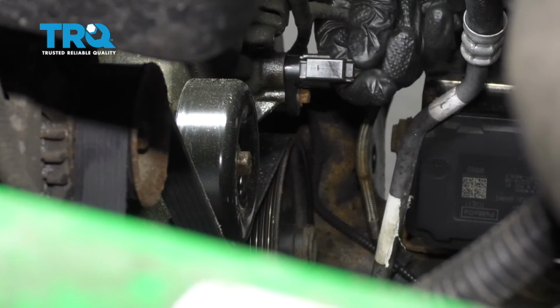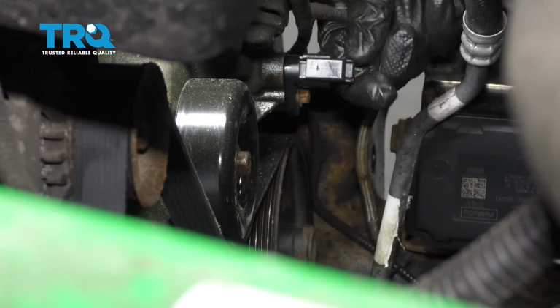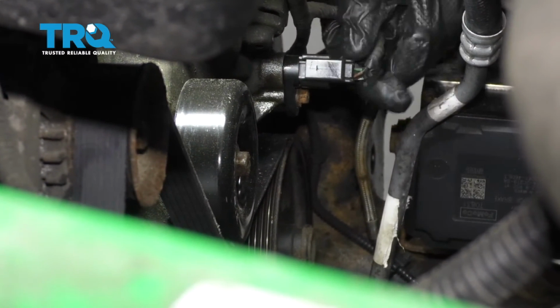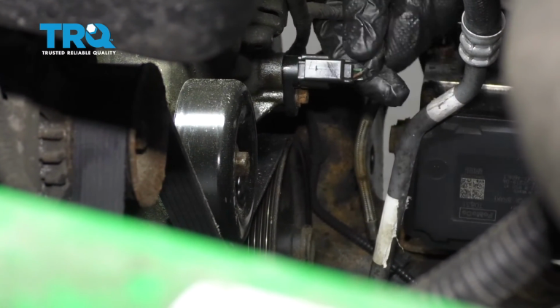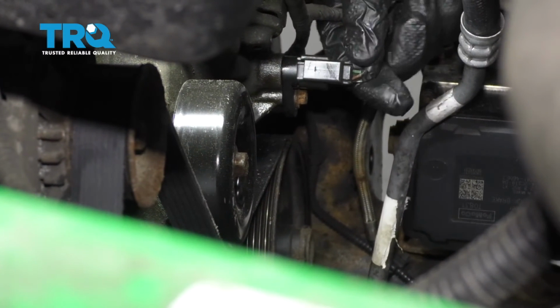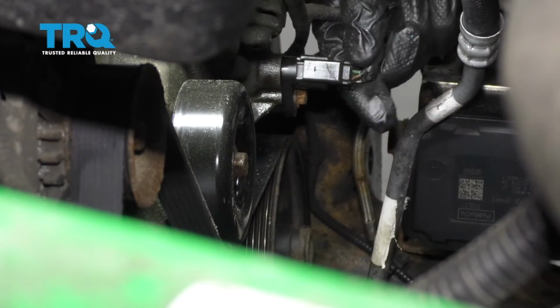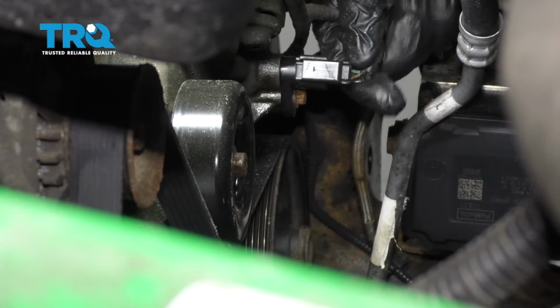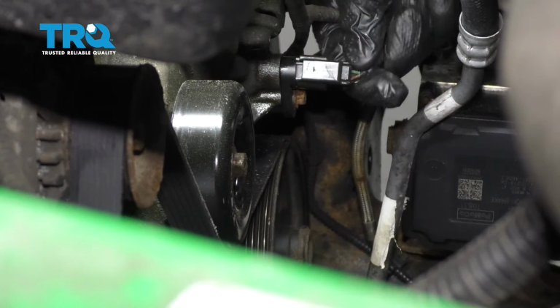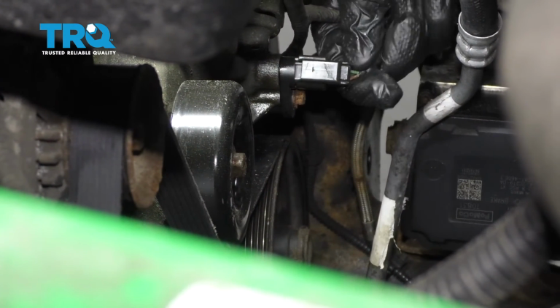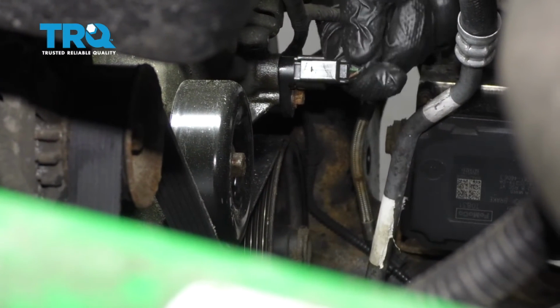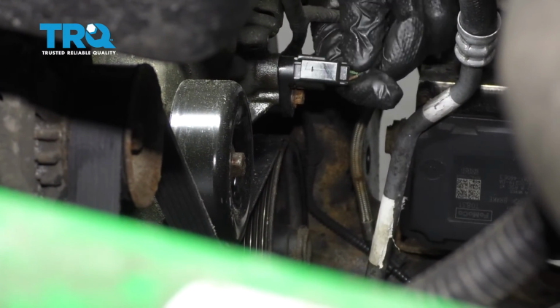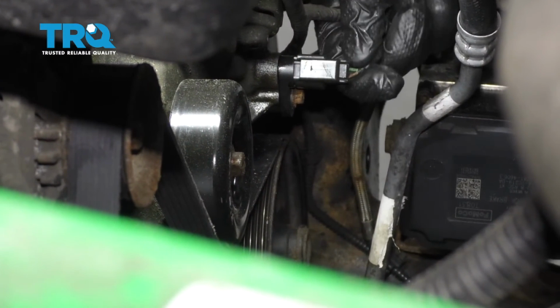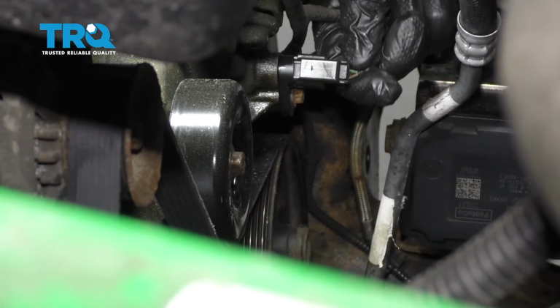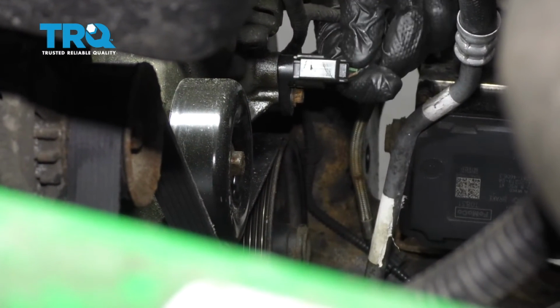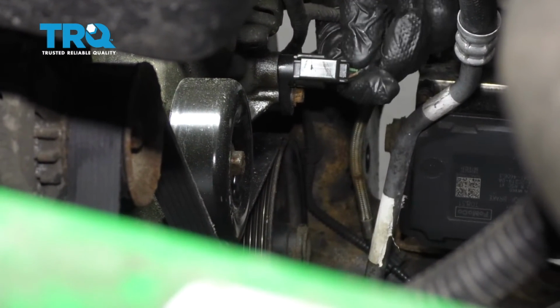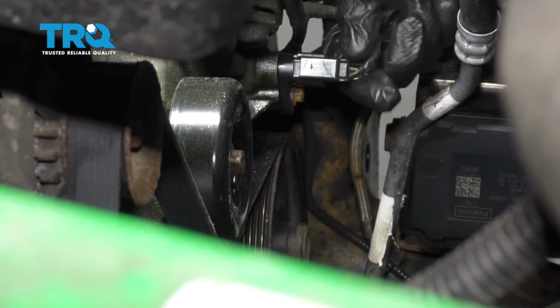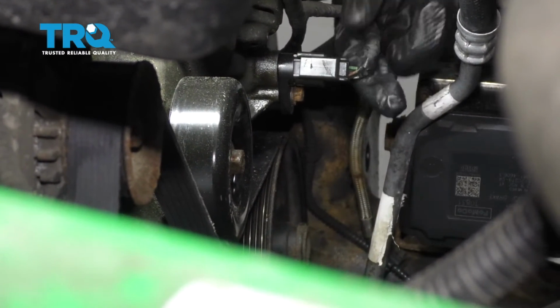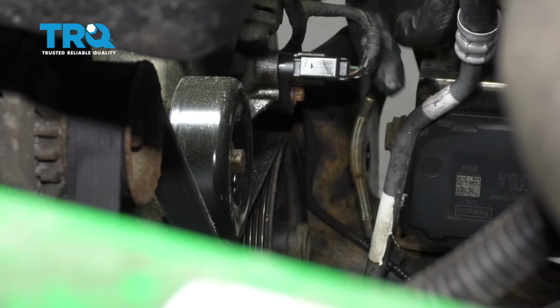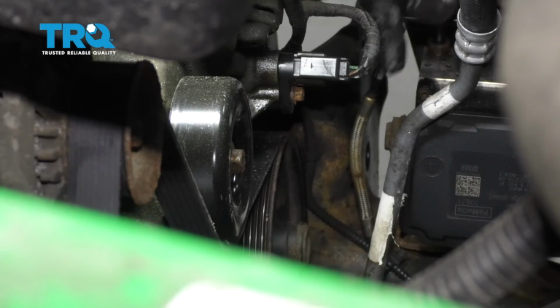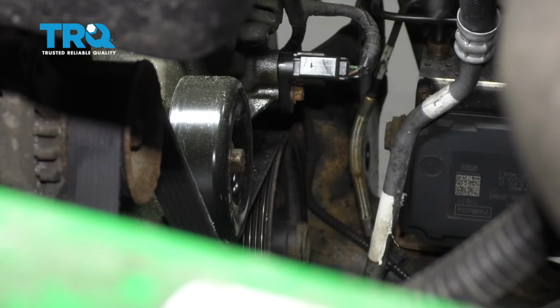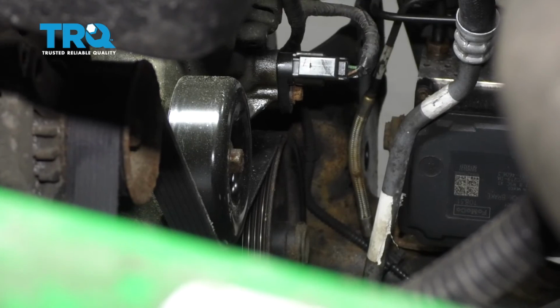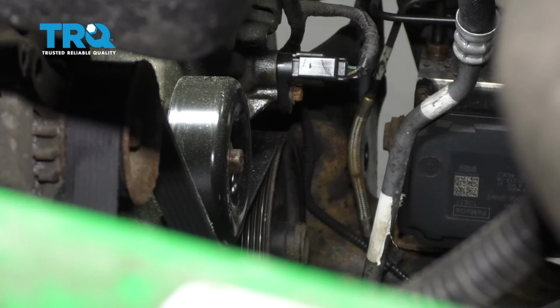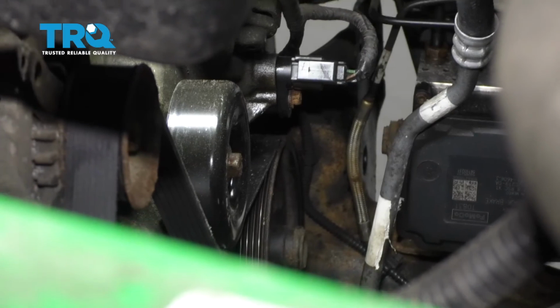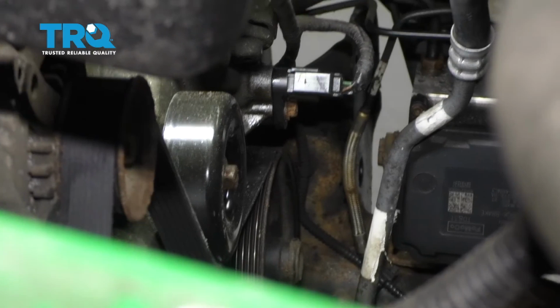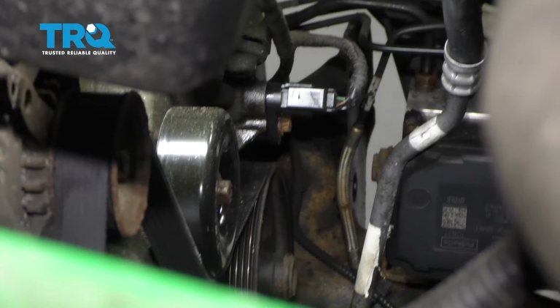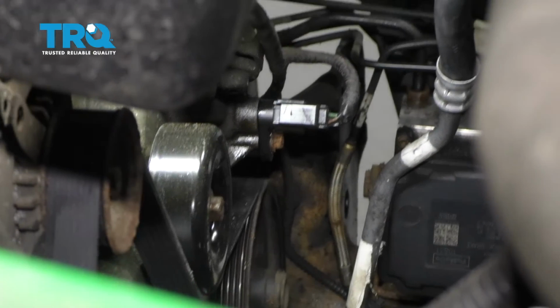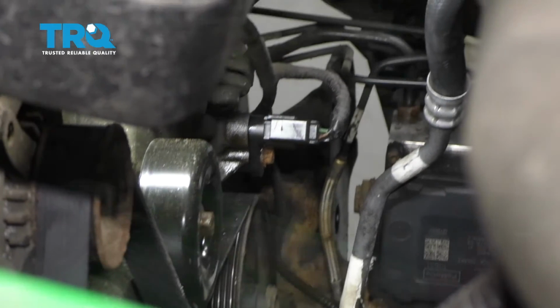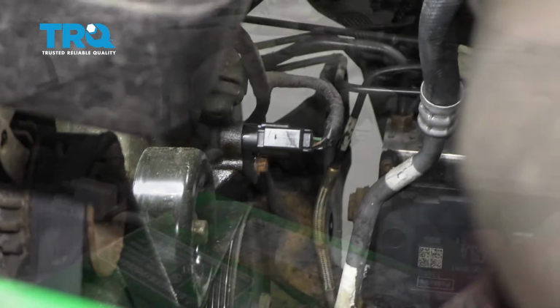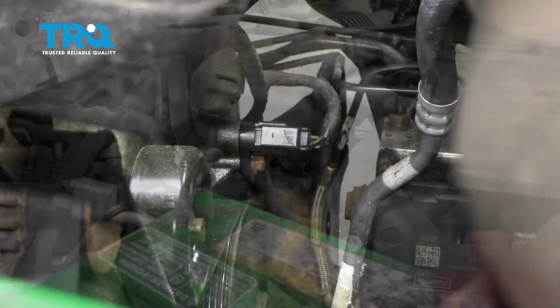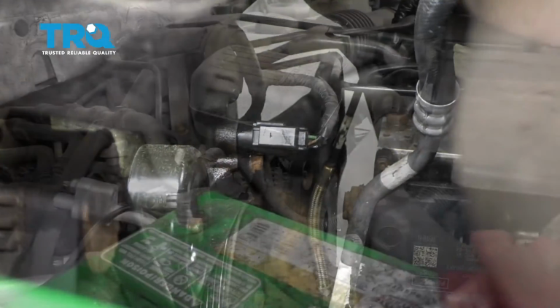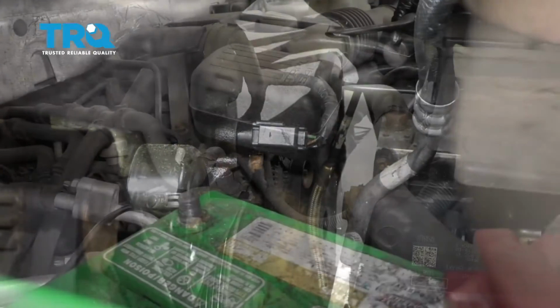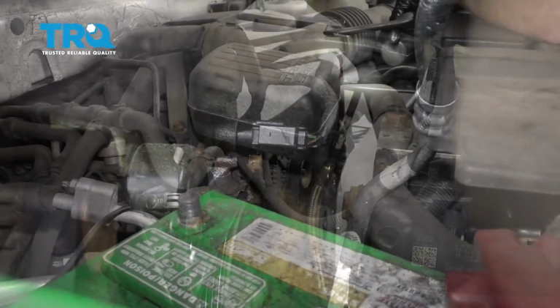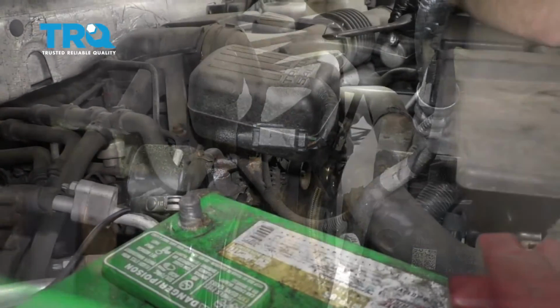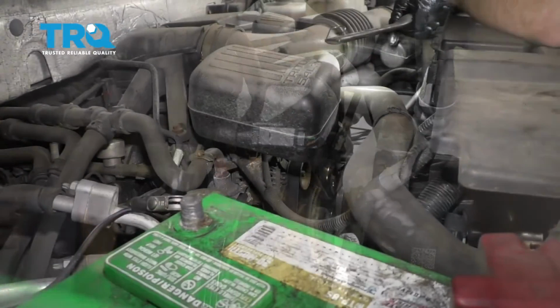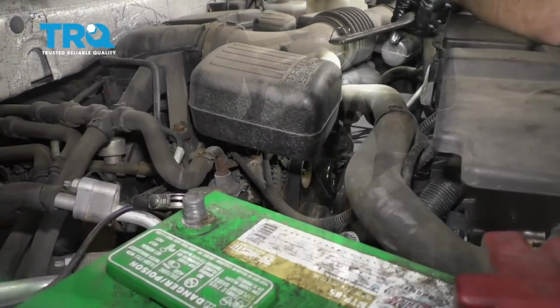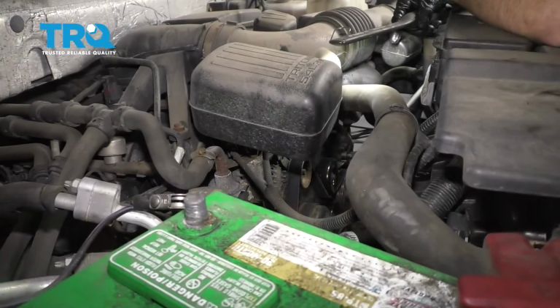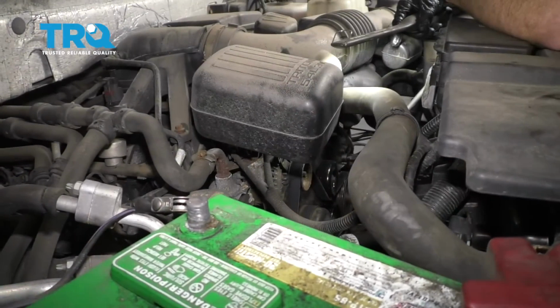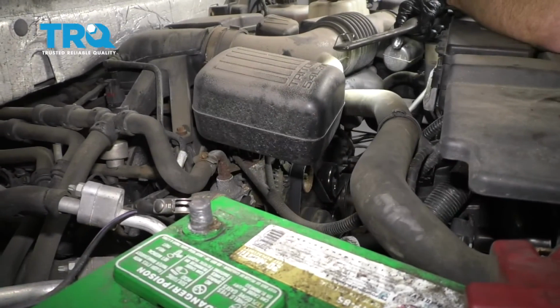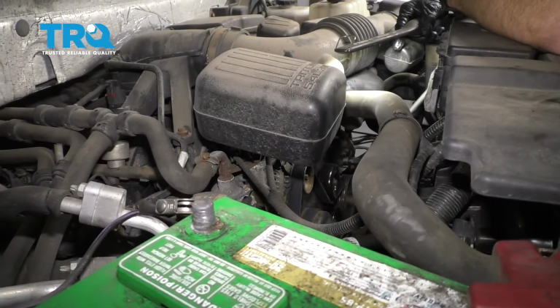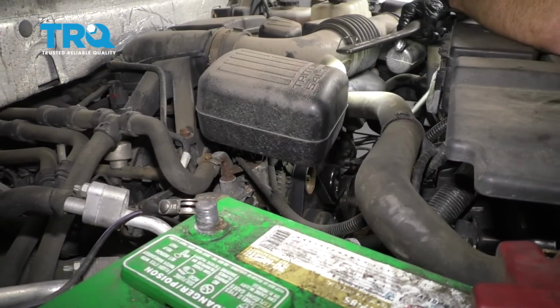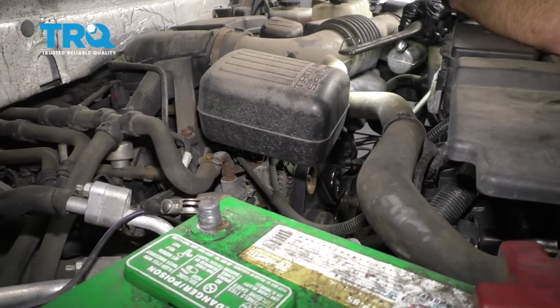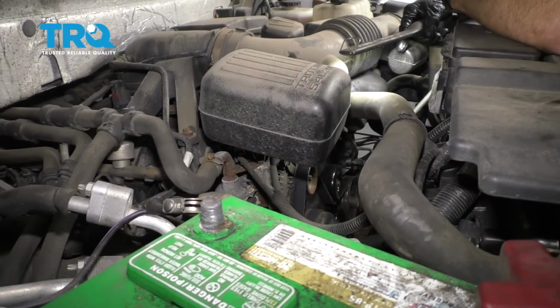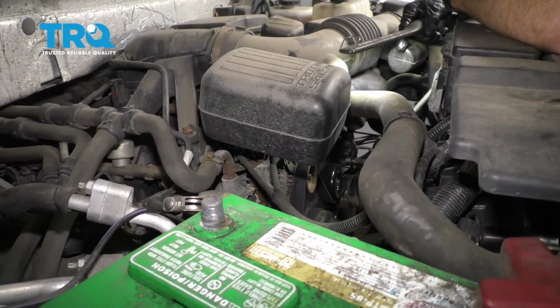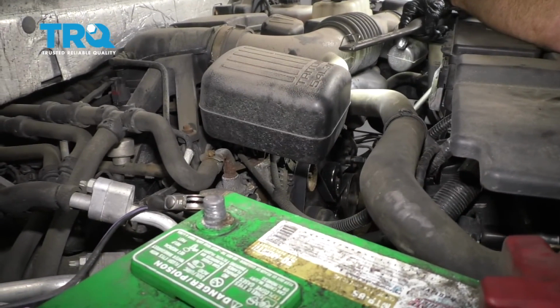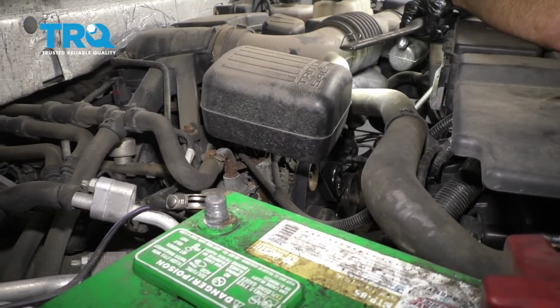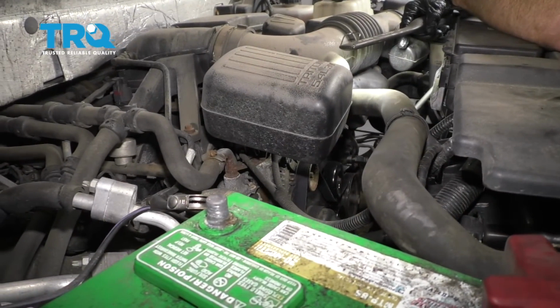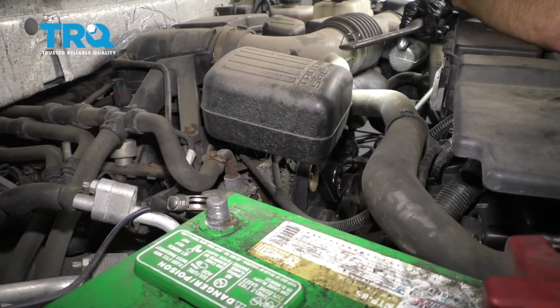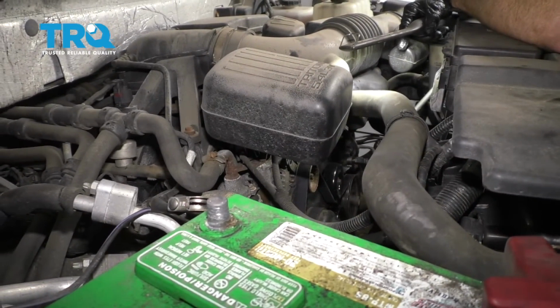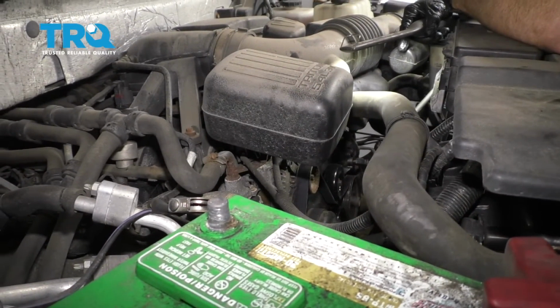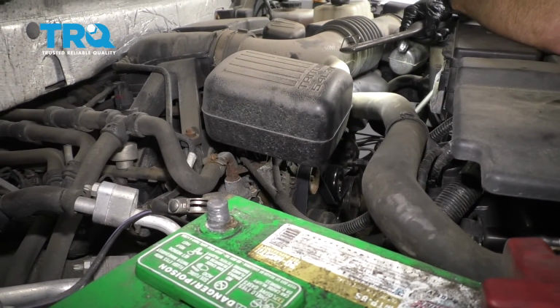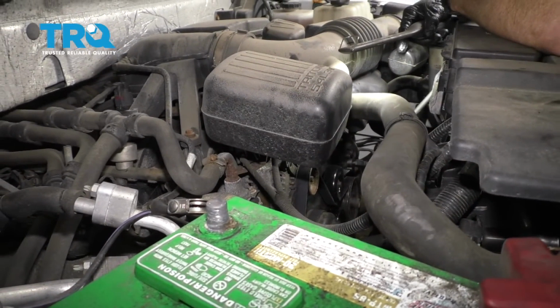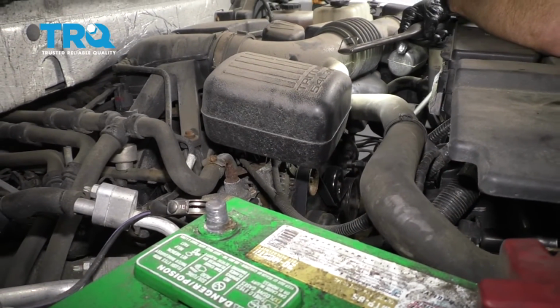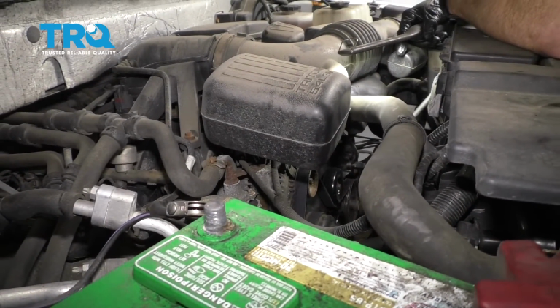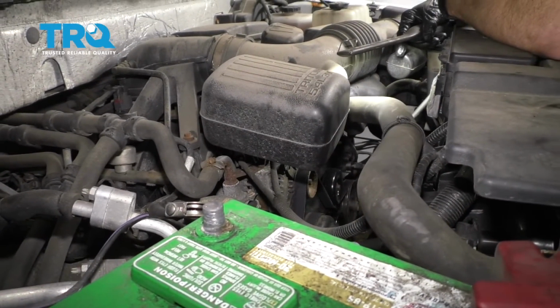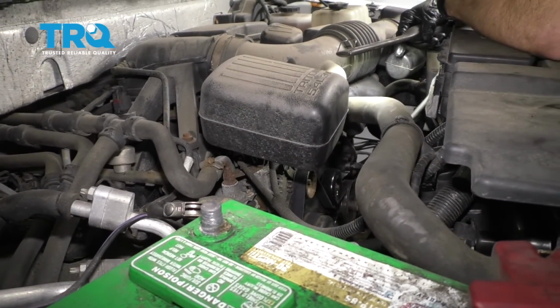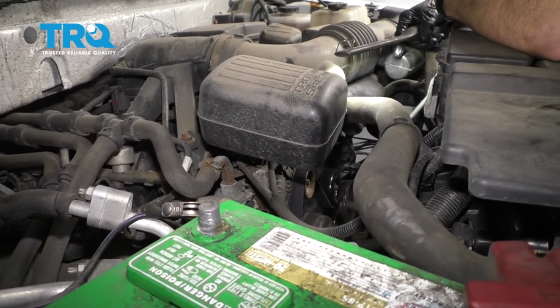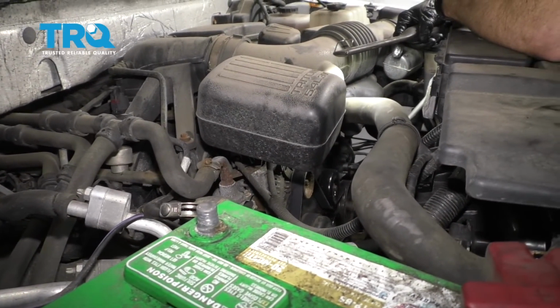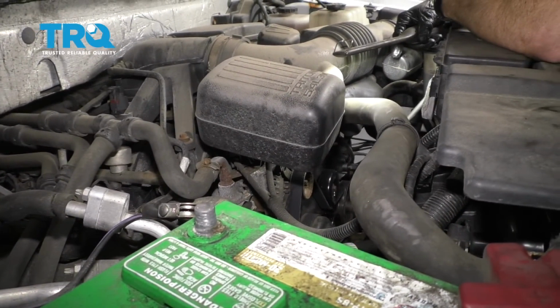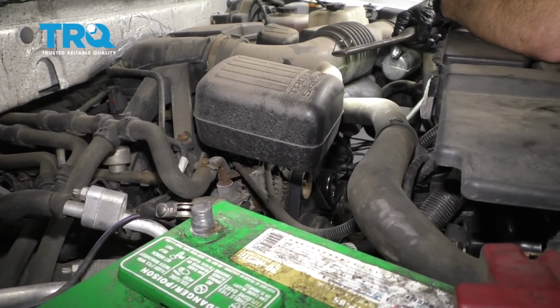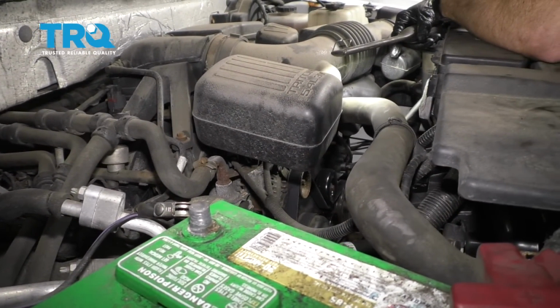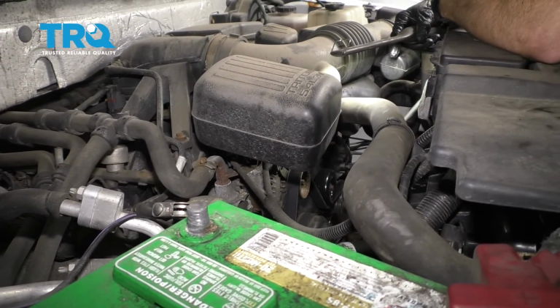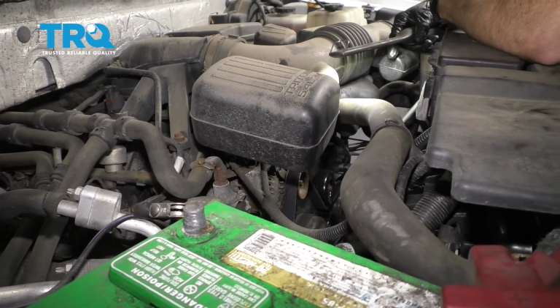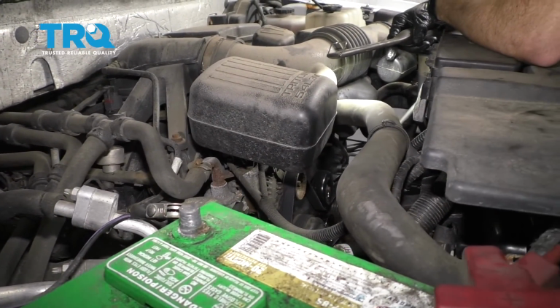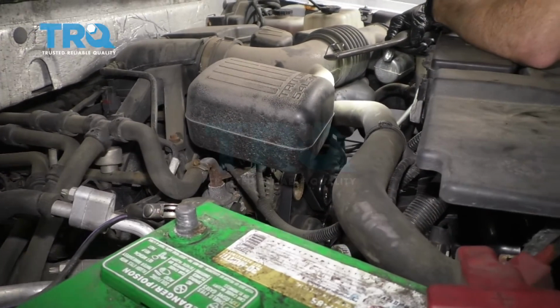Listen for the click and give it a nice tug. Now all you need to do is go ahead and start up your vehicle and make sure you don't have a check engine light.